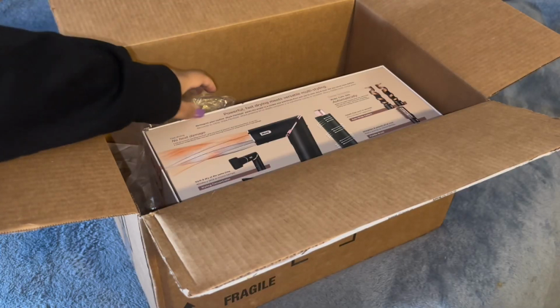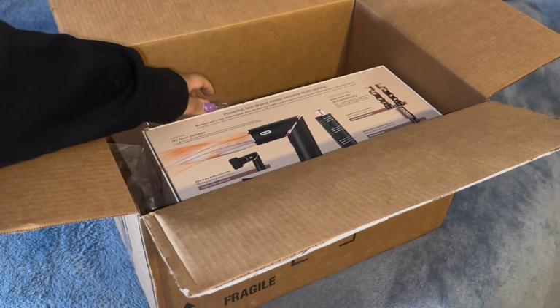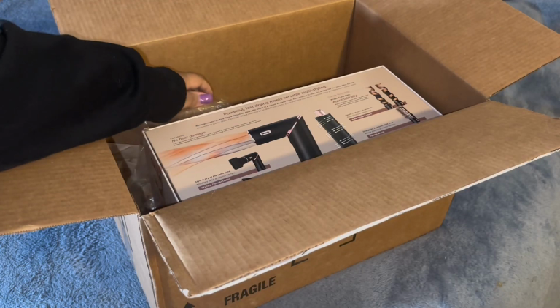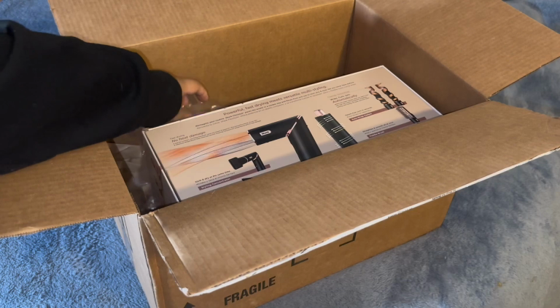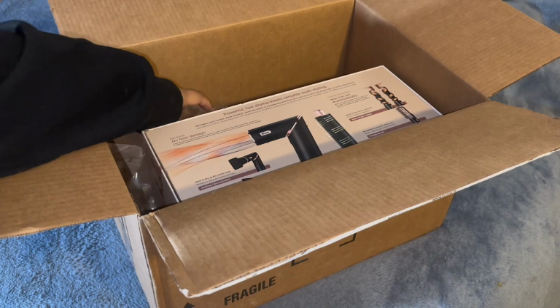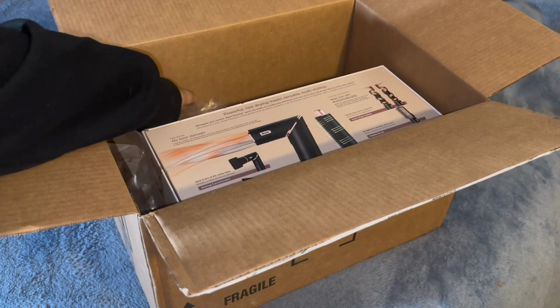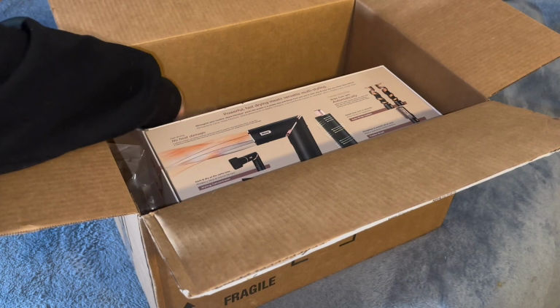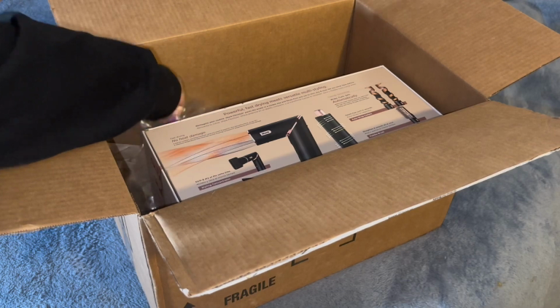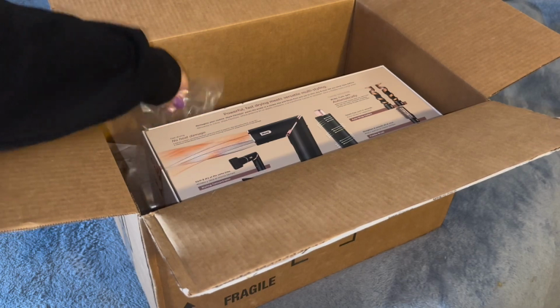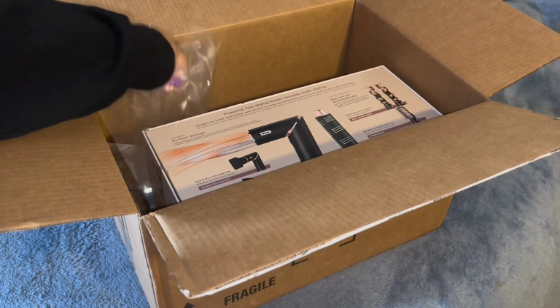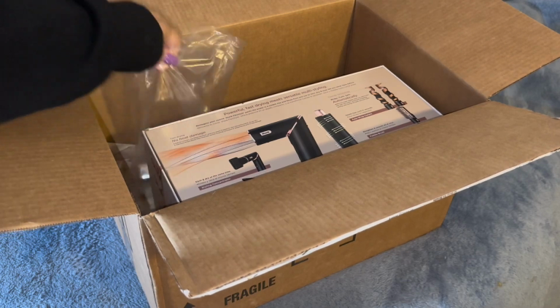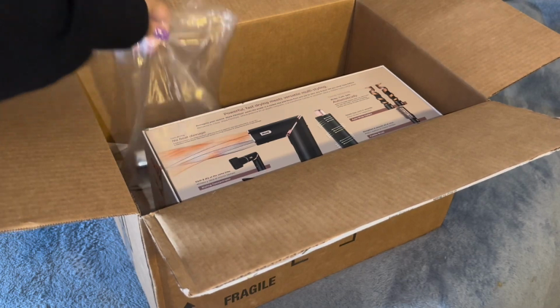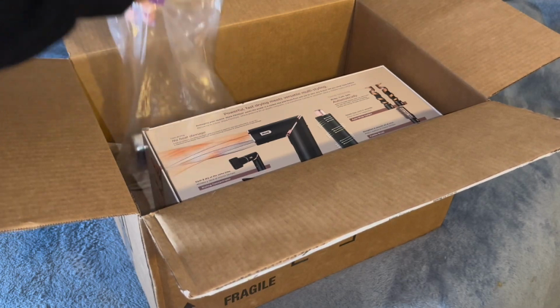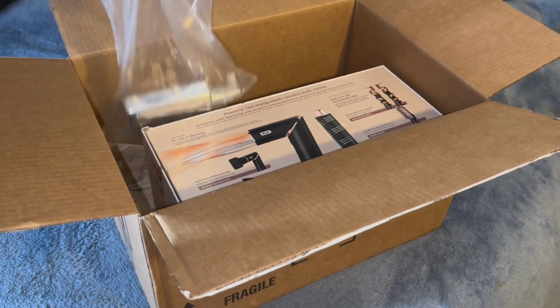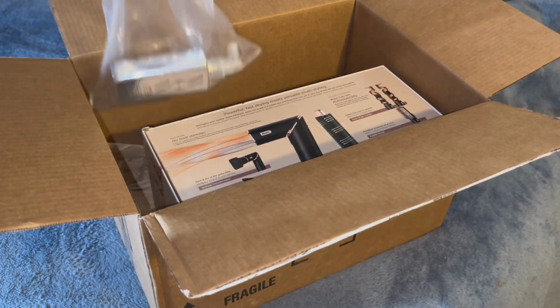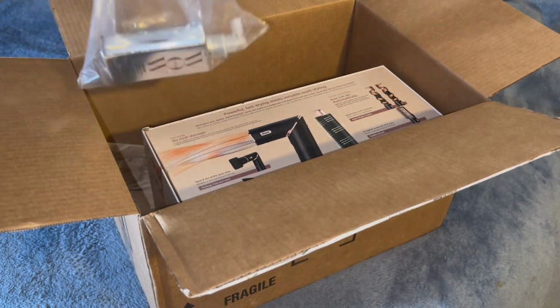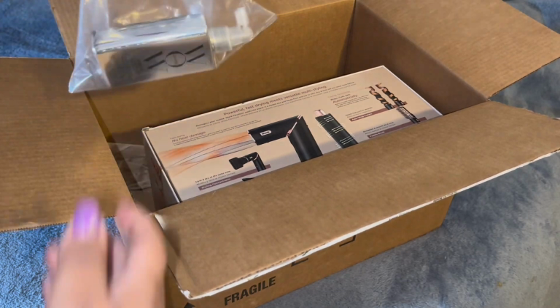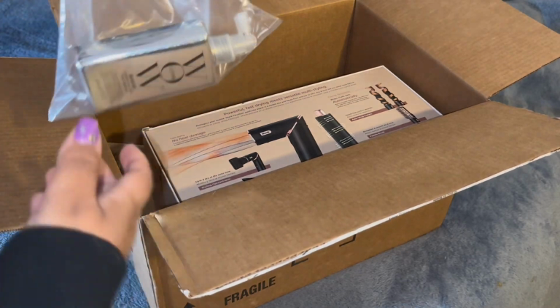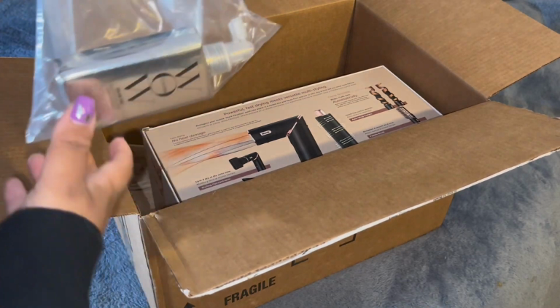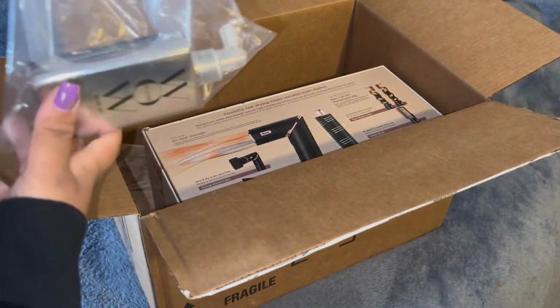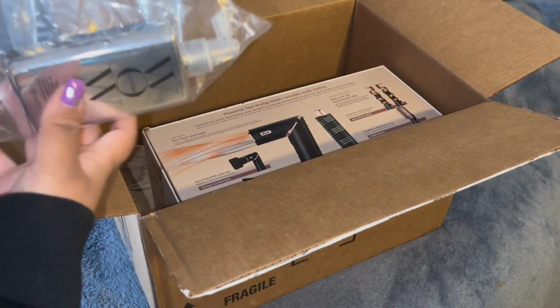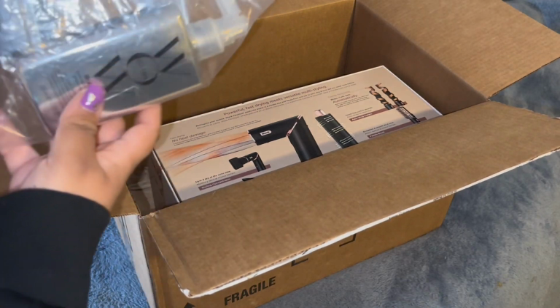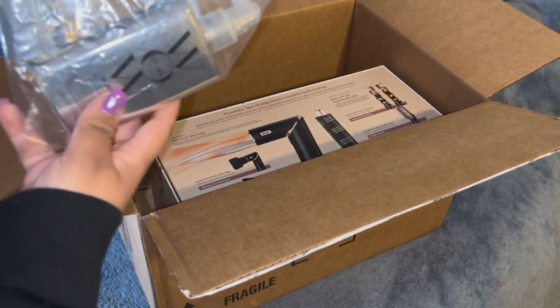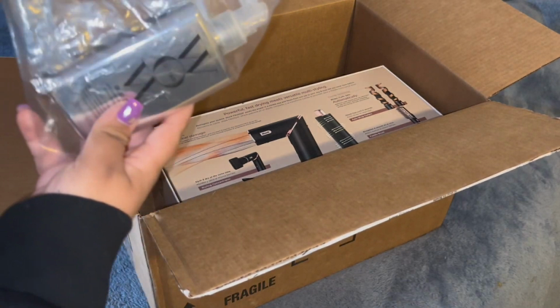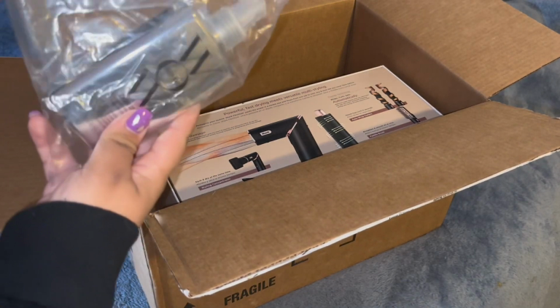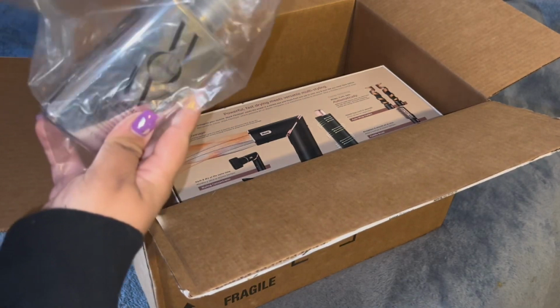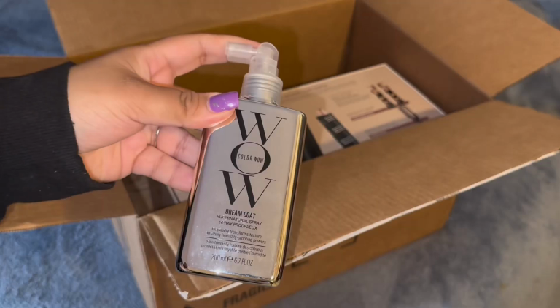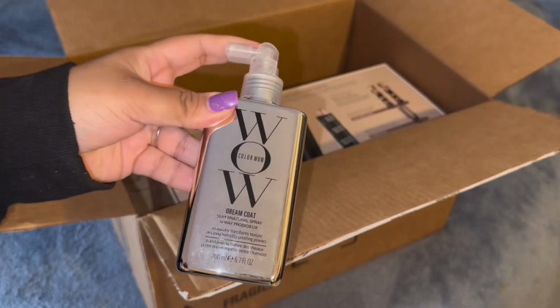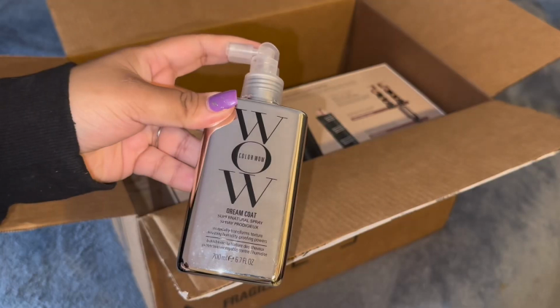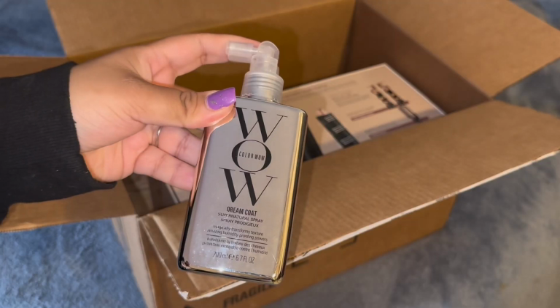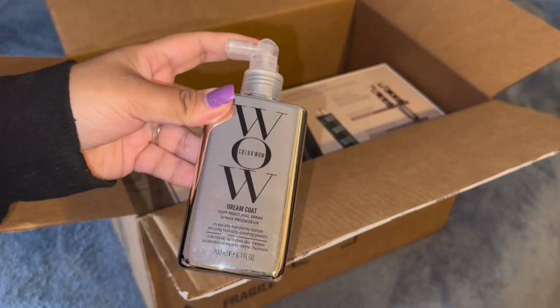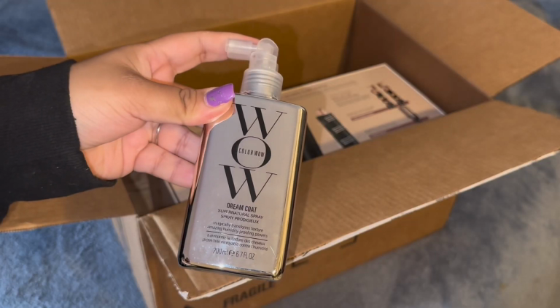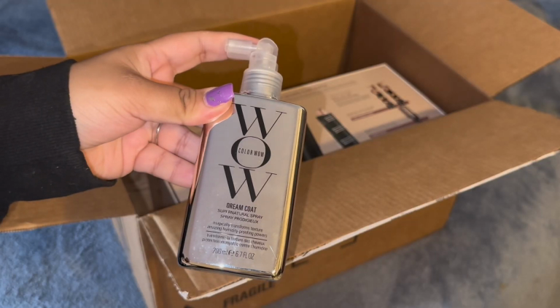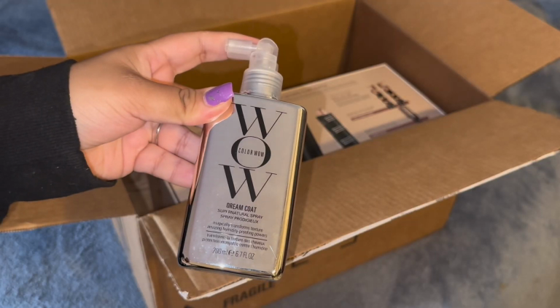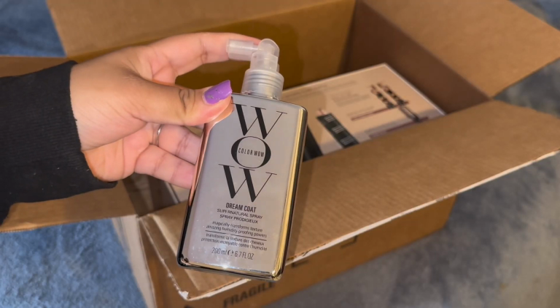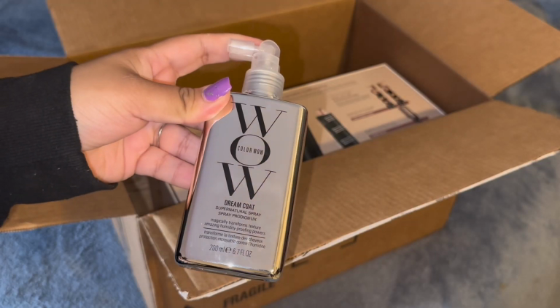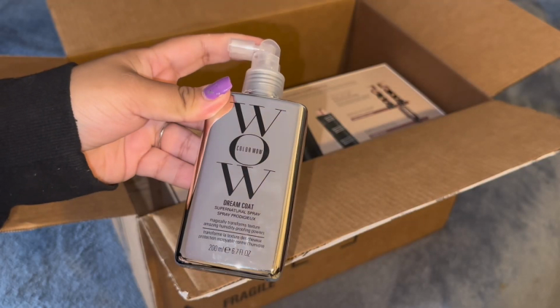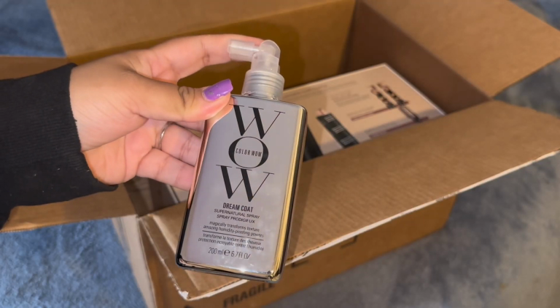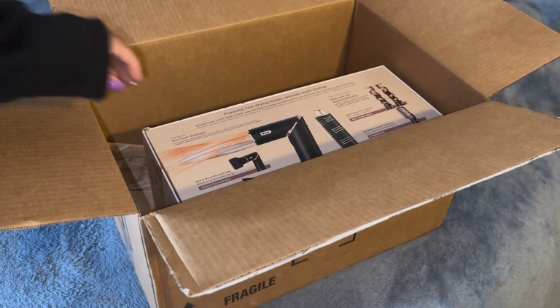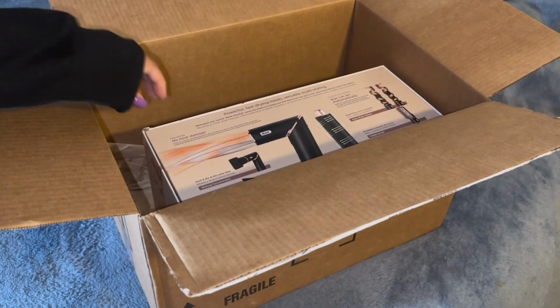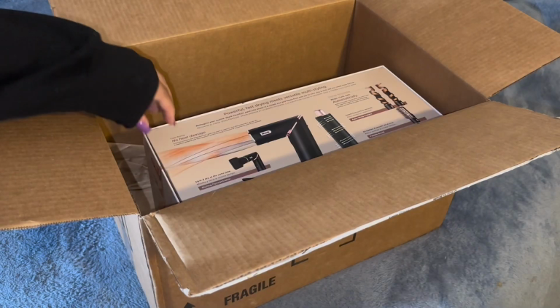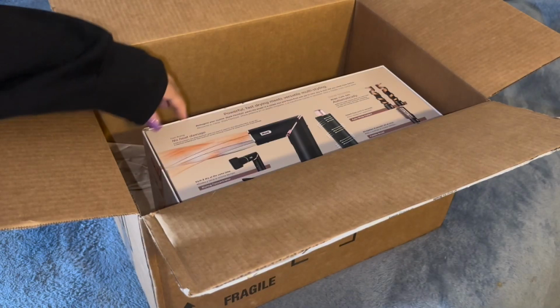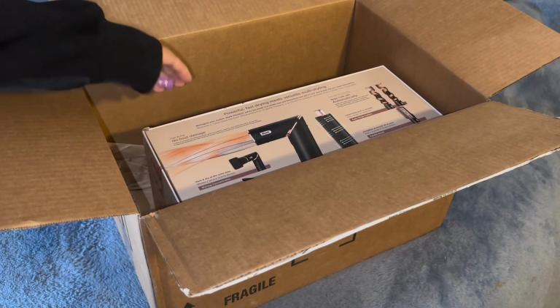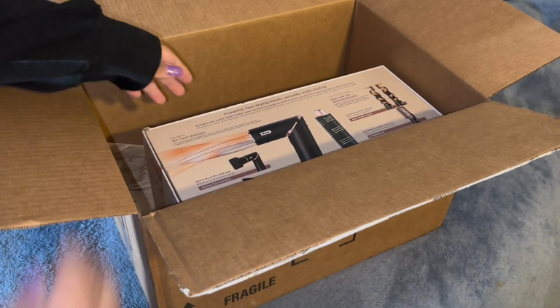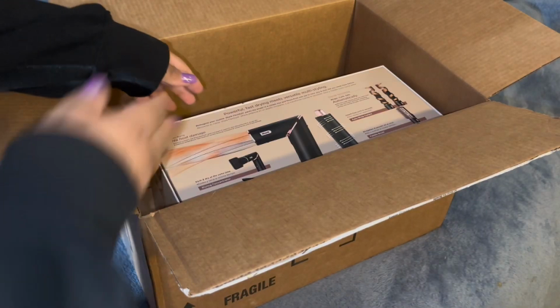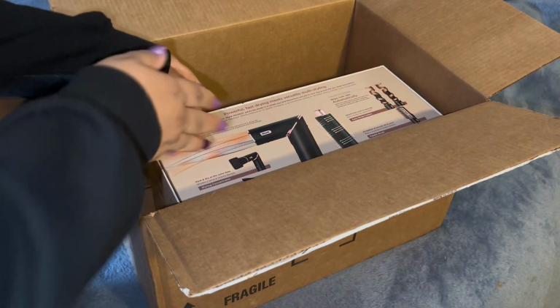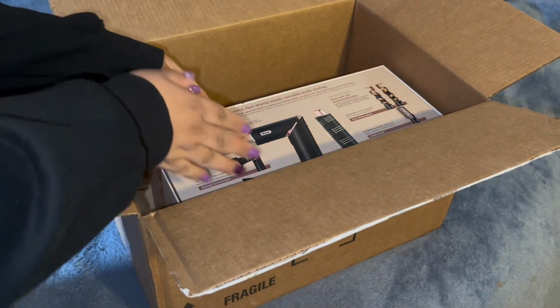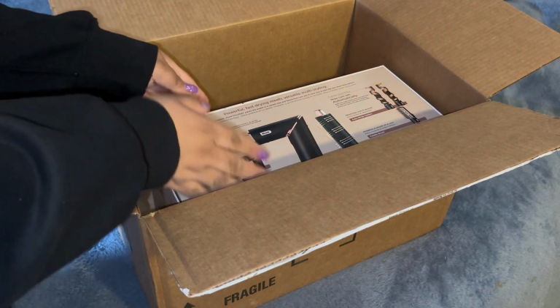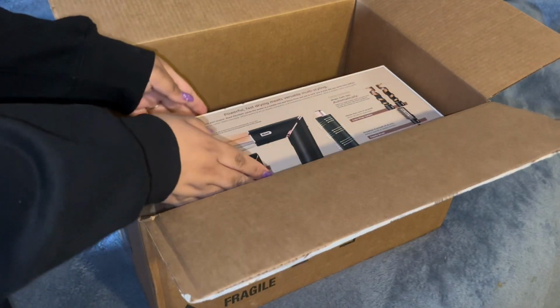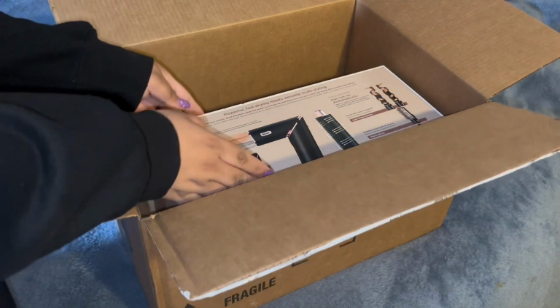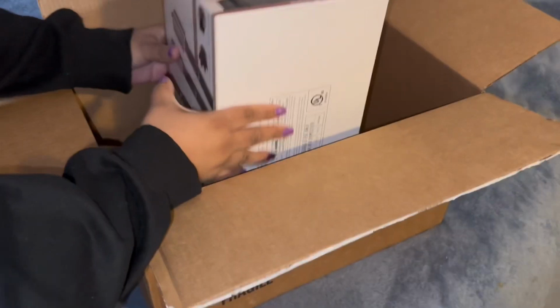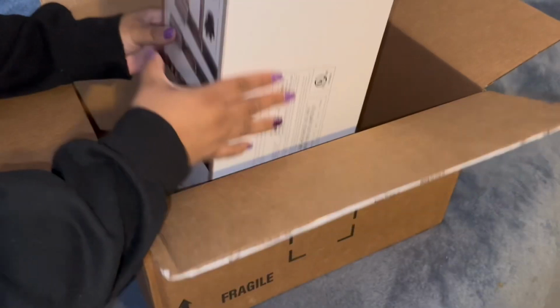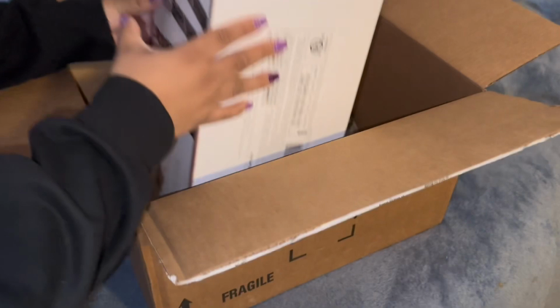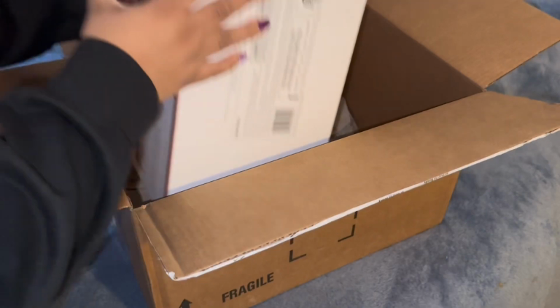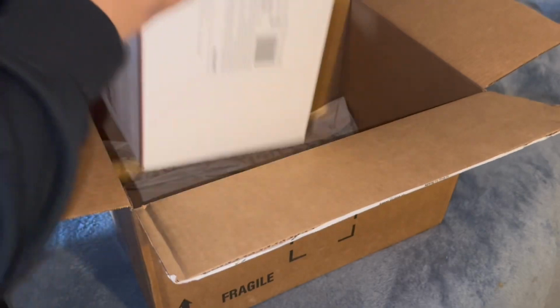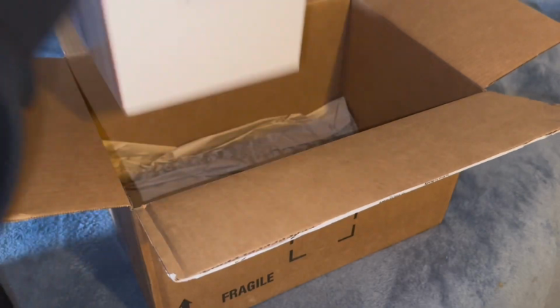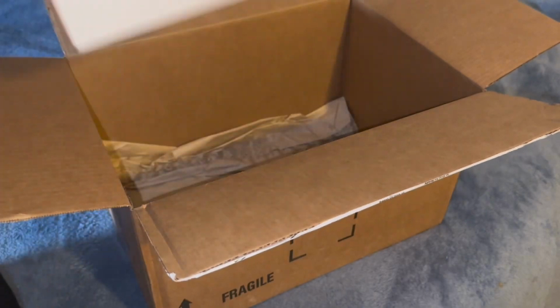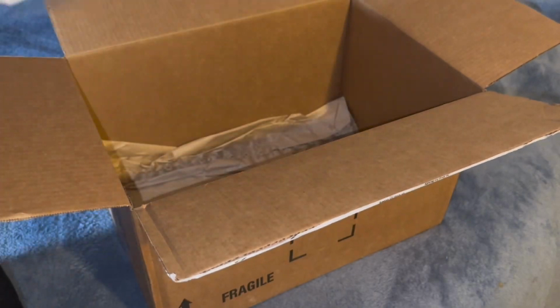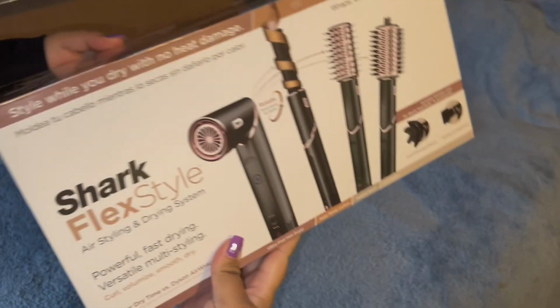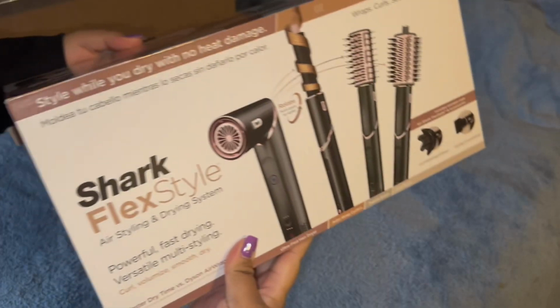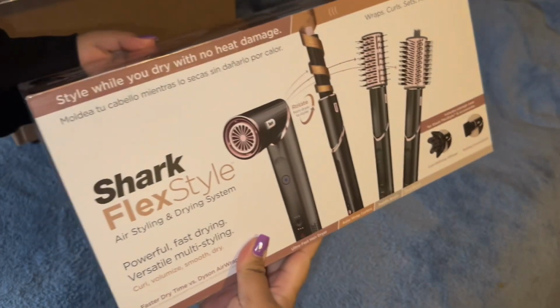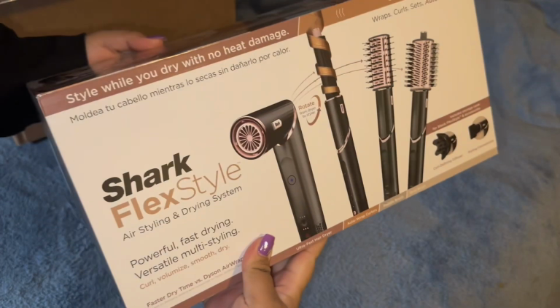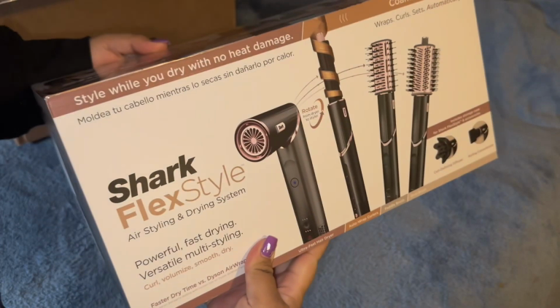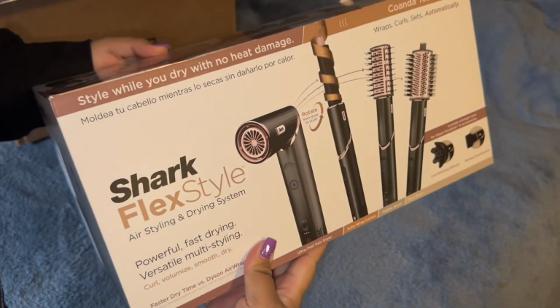I also did buy the Color Wild Dream Coat. It does help prevent frizz, which is really nice when doing a blowout.